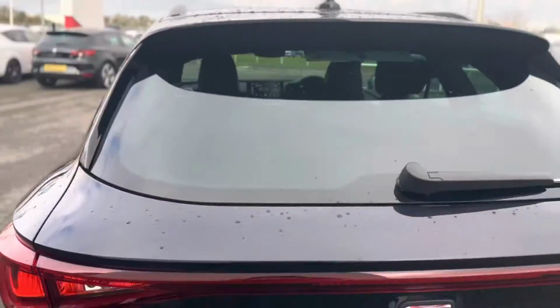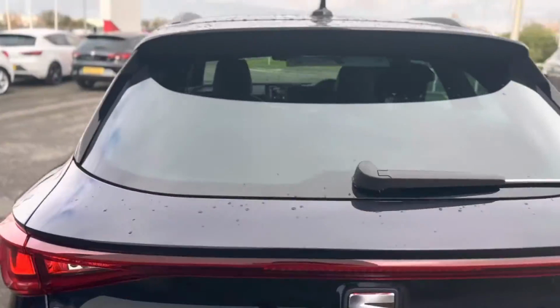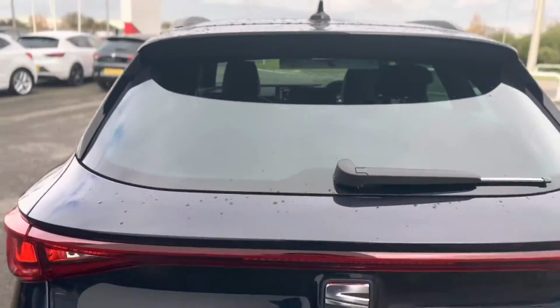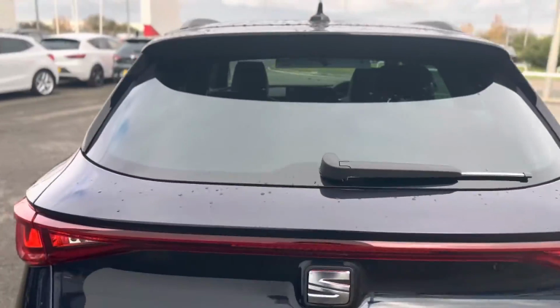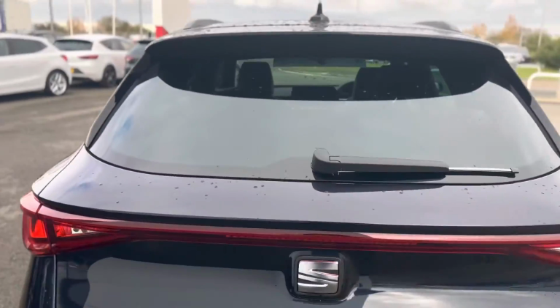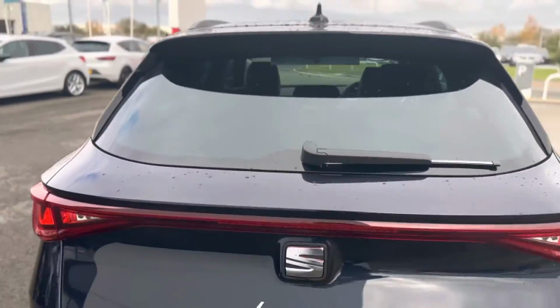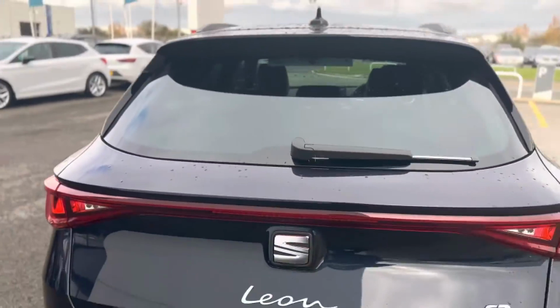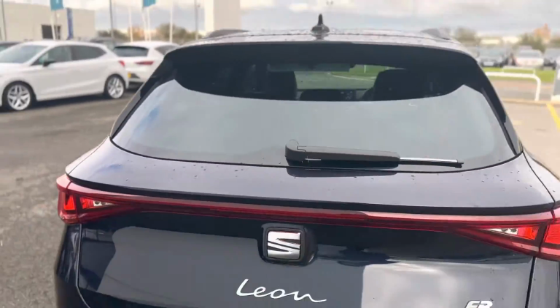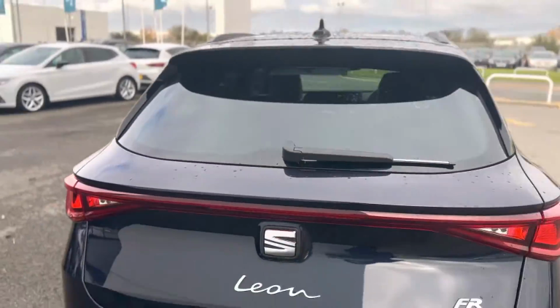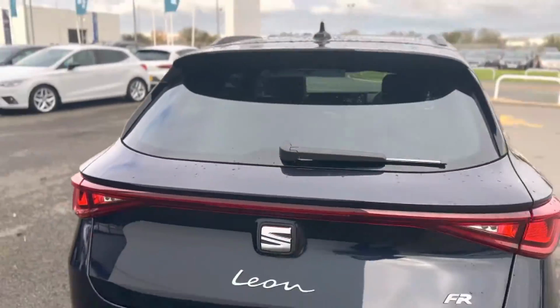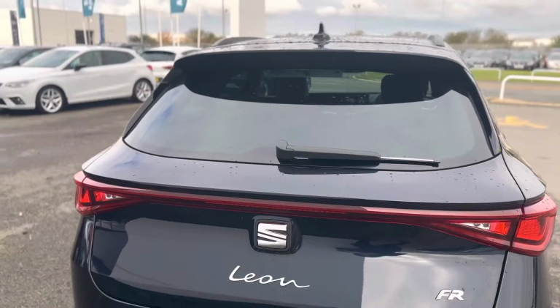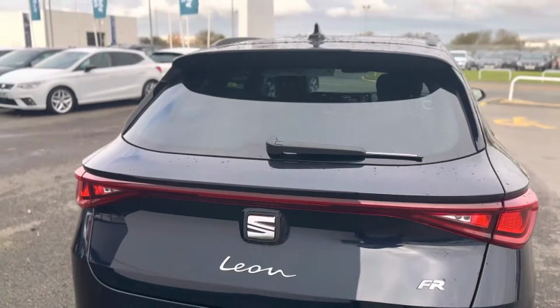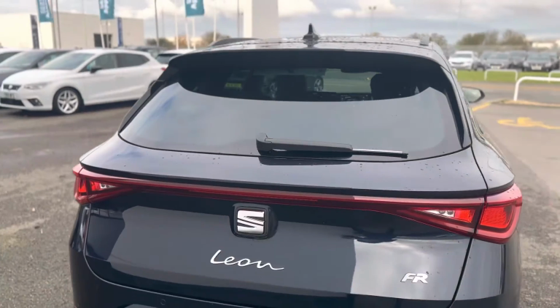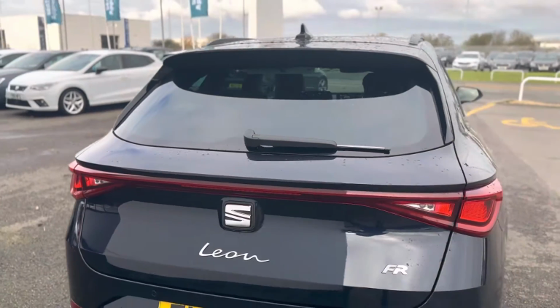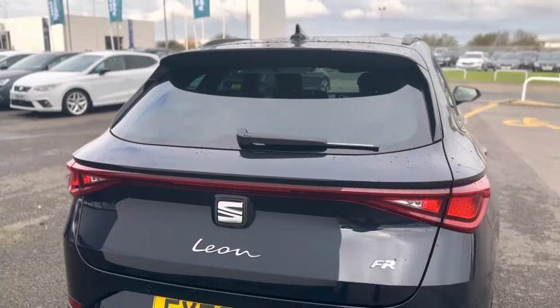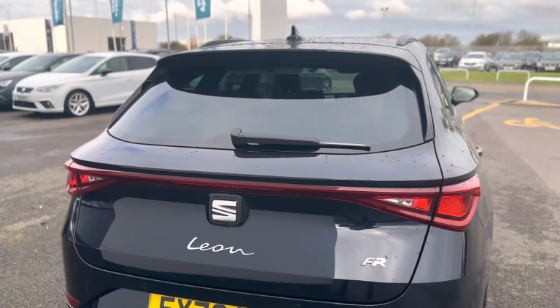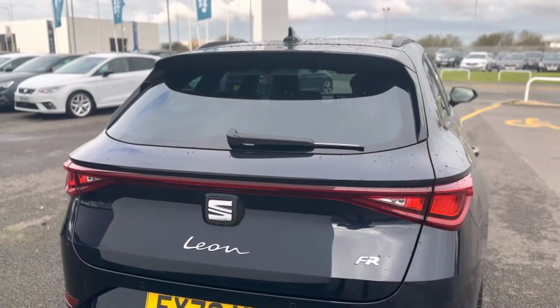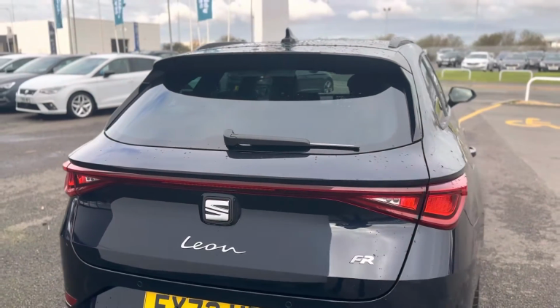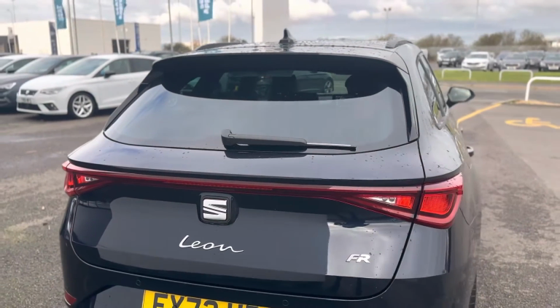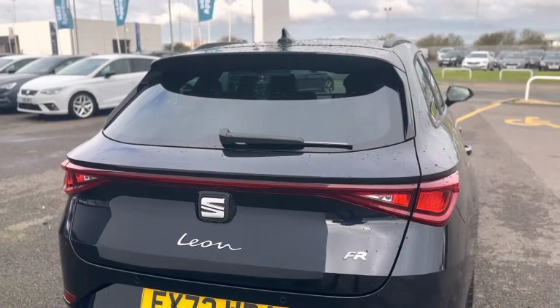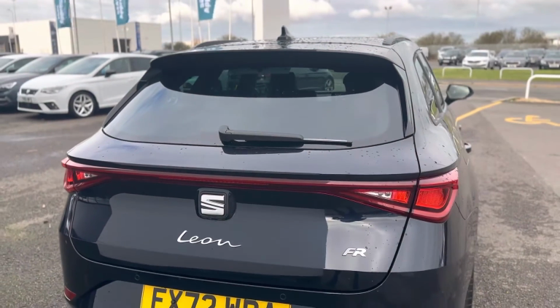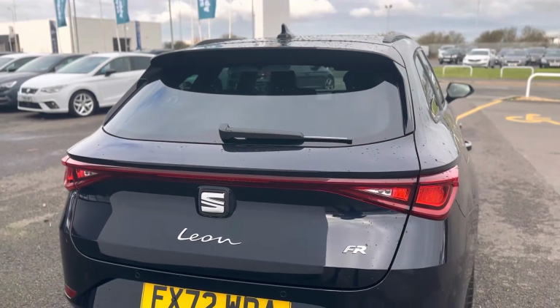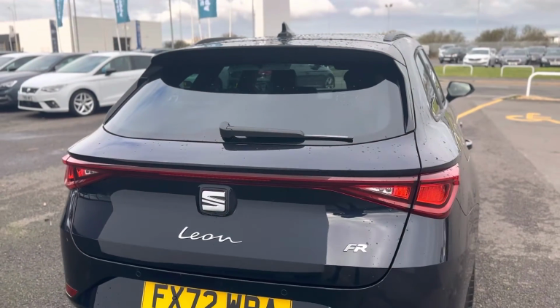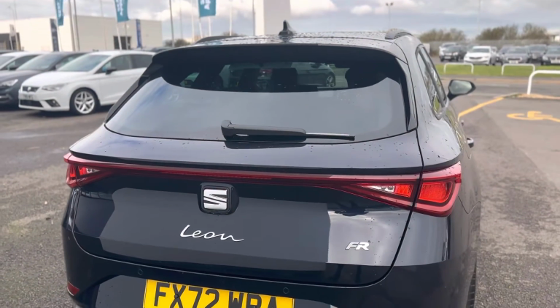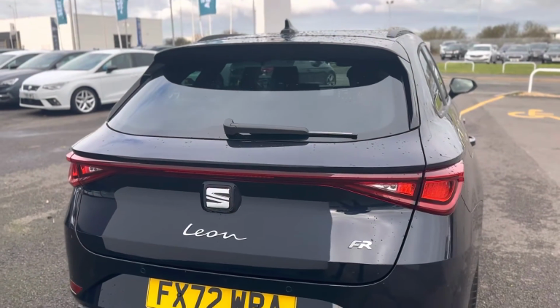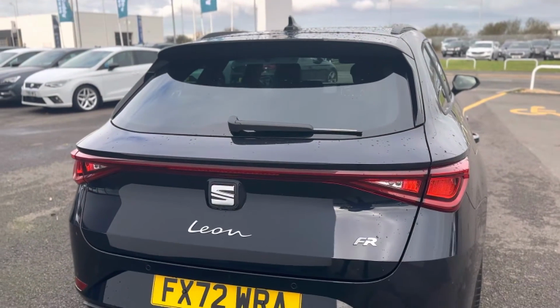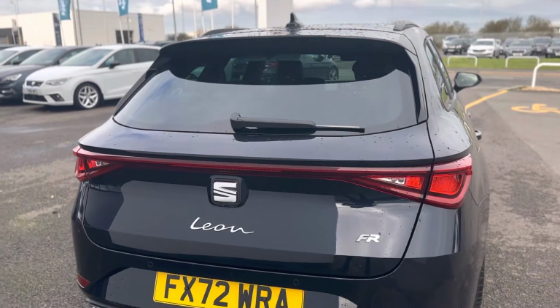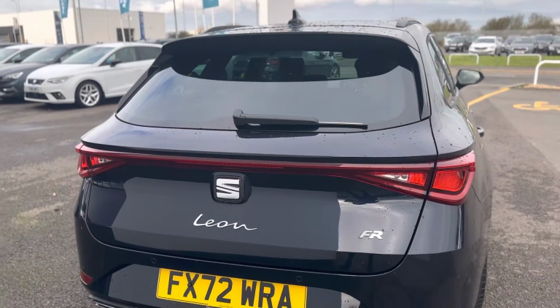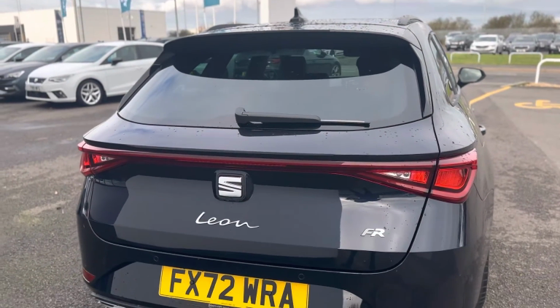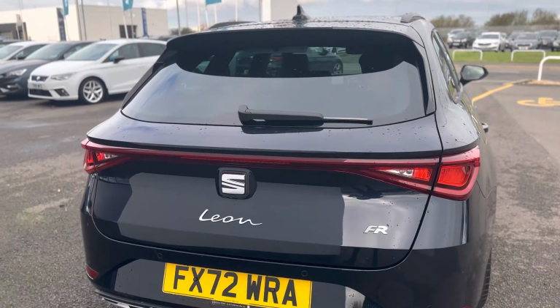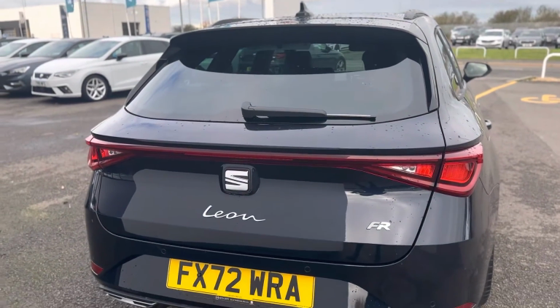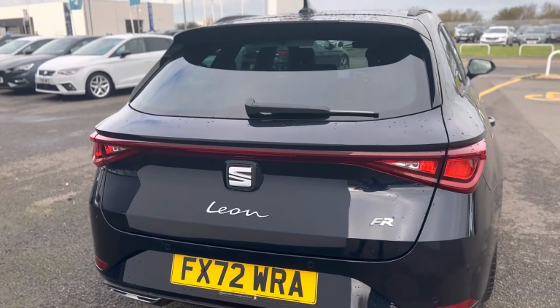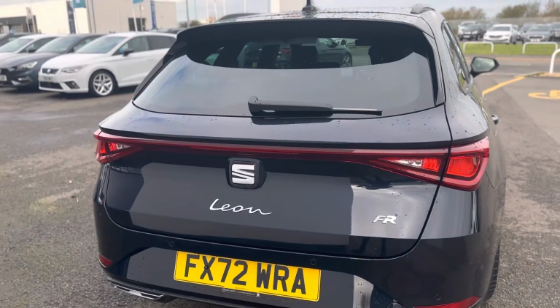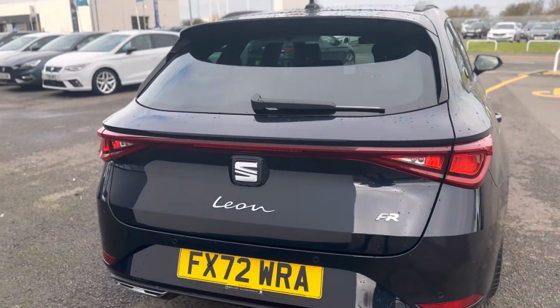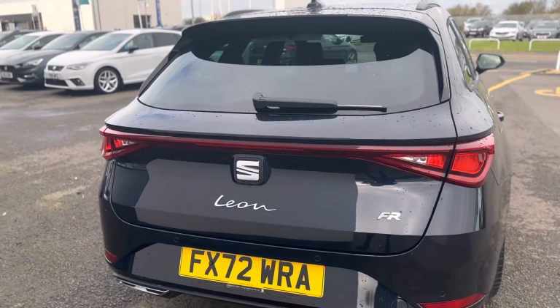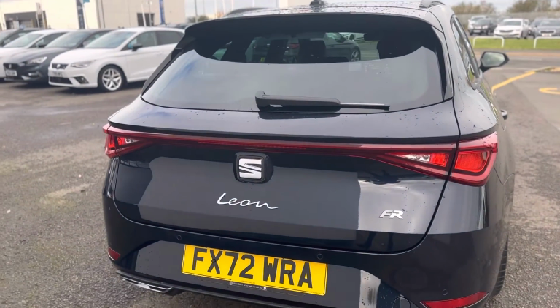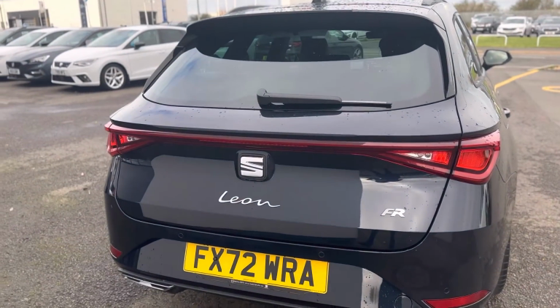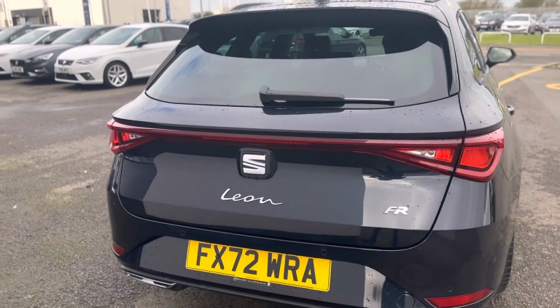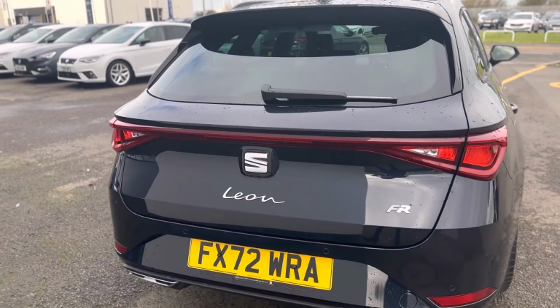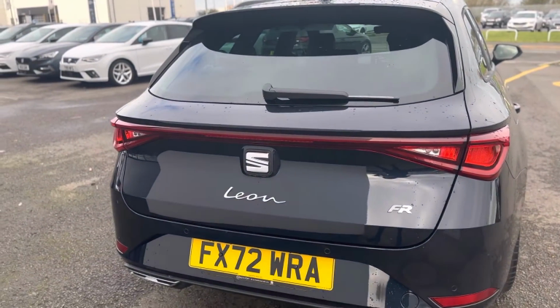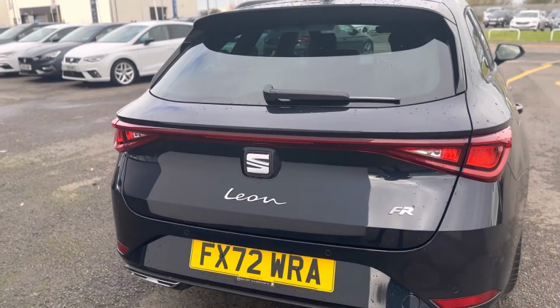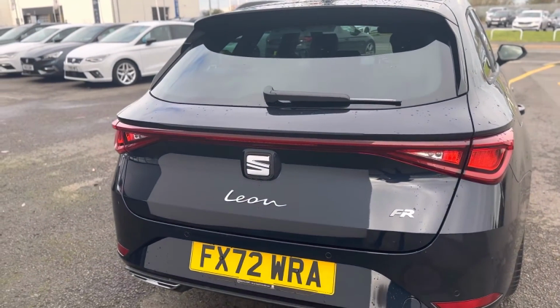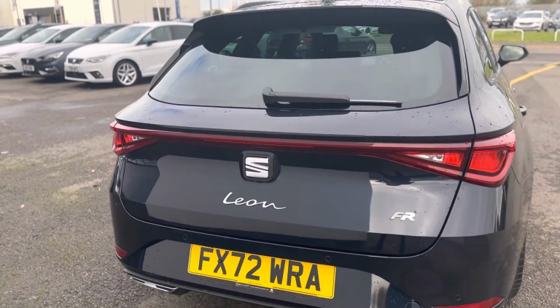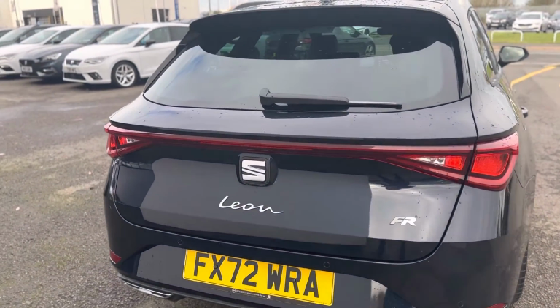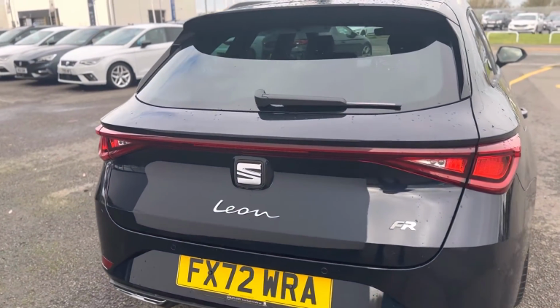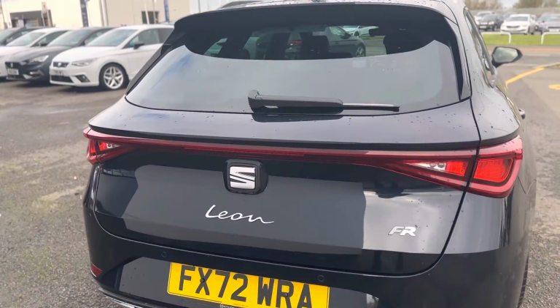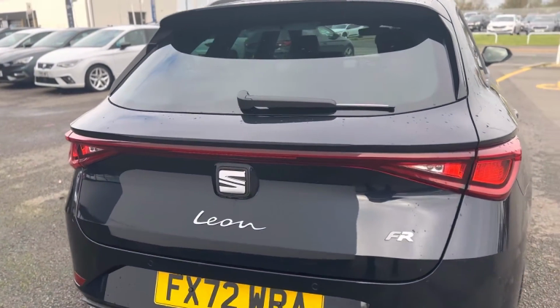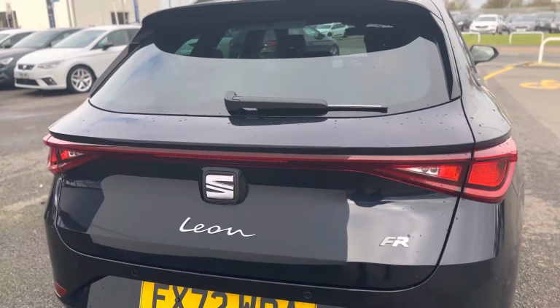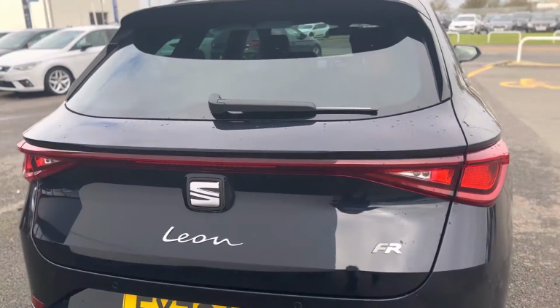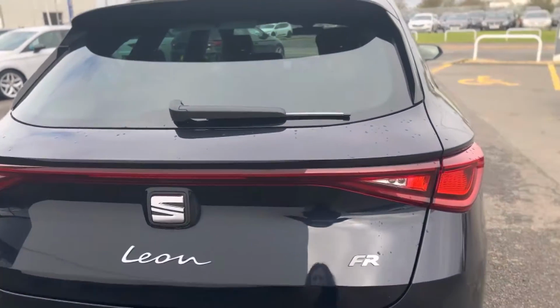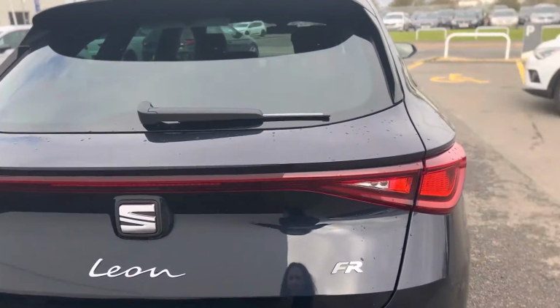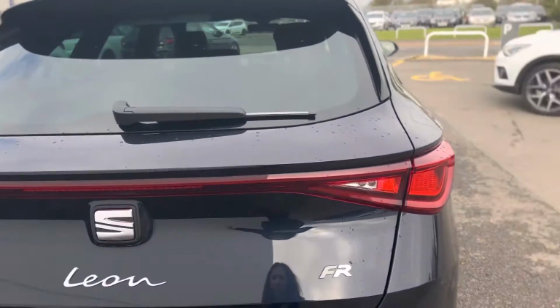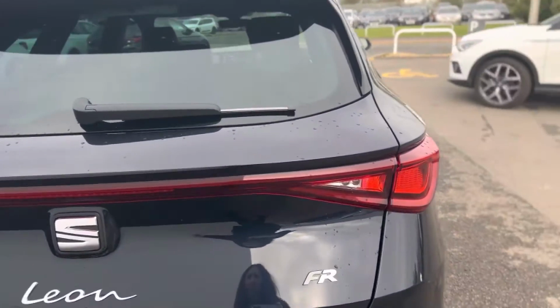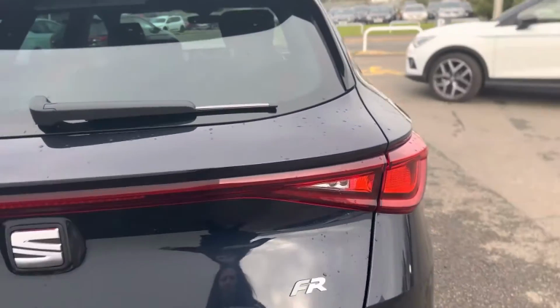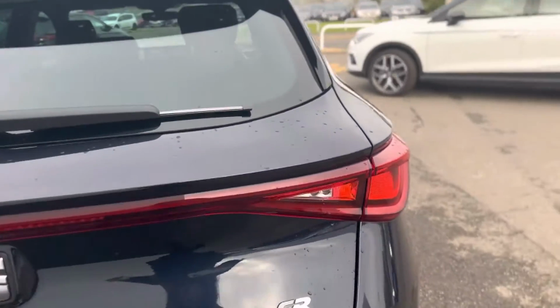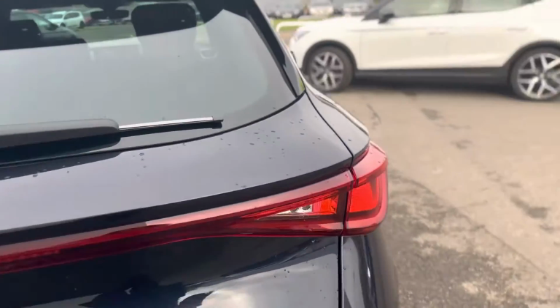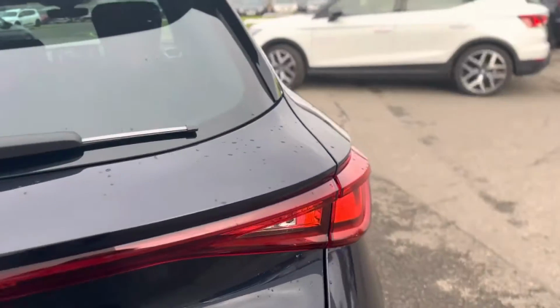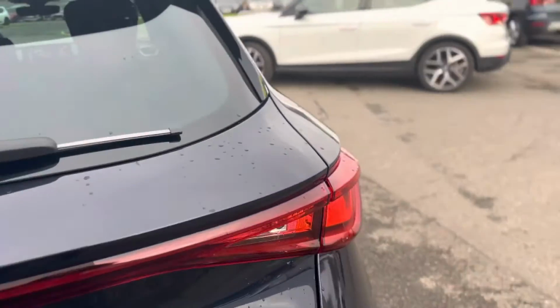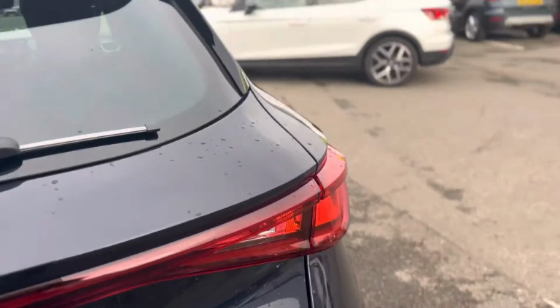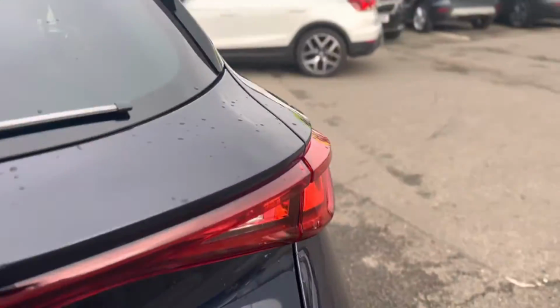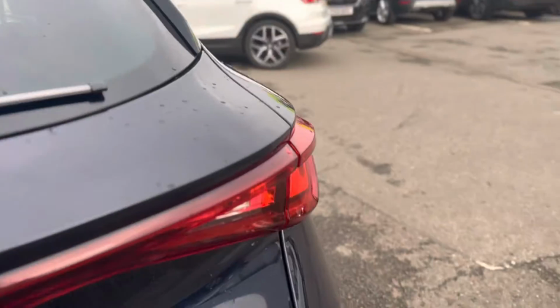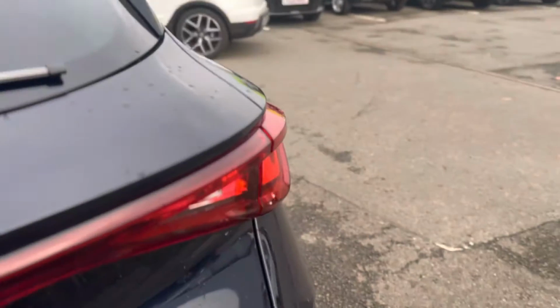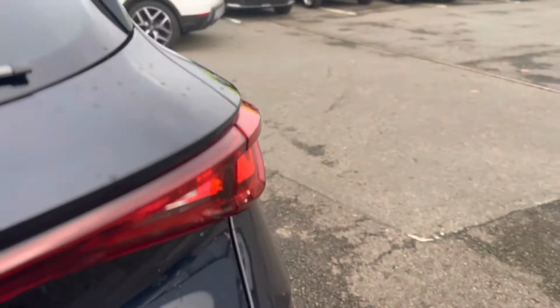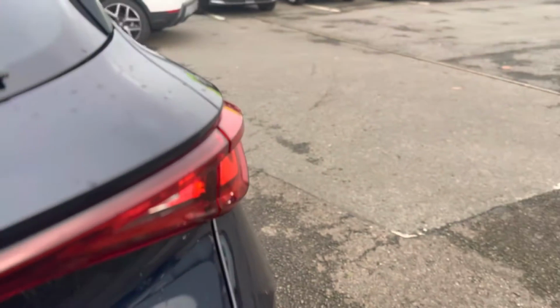This also comes with the LED coast to coast lighting to the rear, and the reverse sensors to the rear as well.